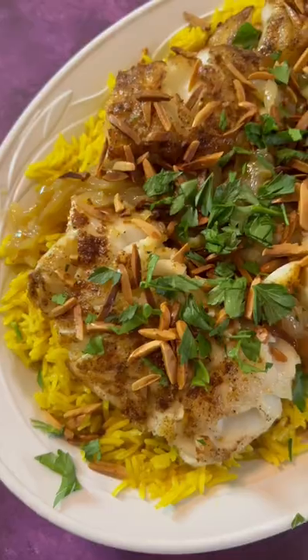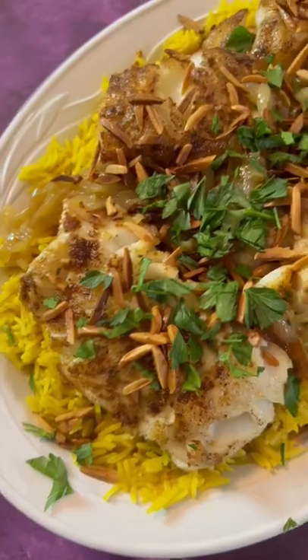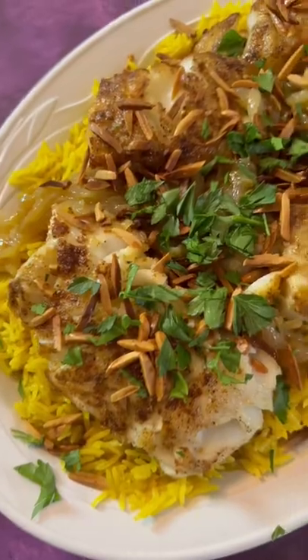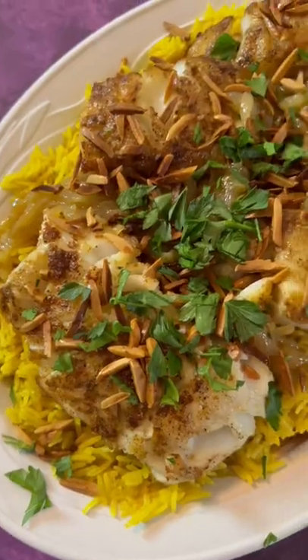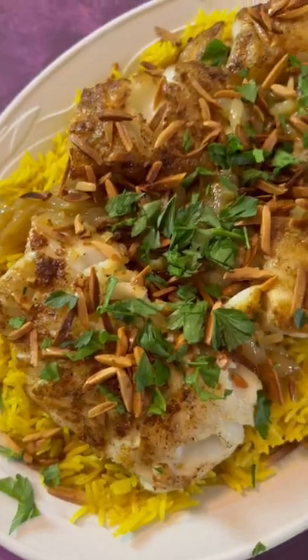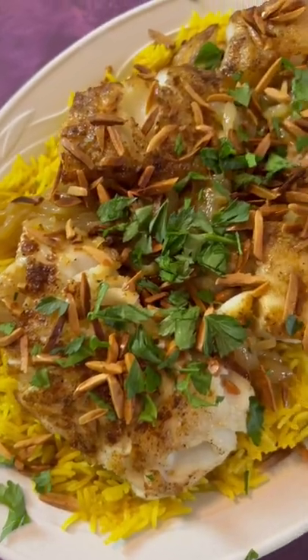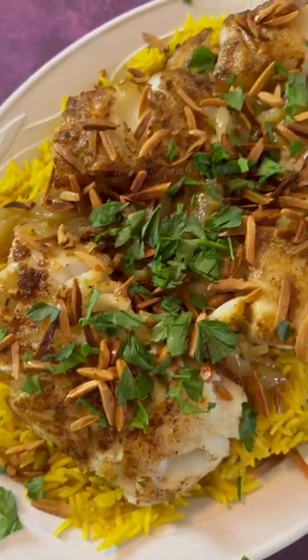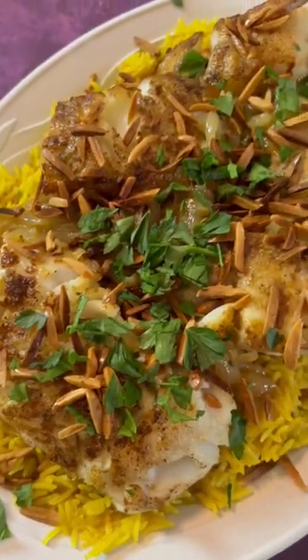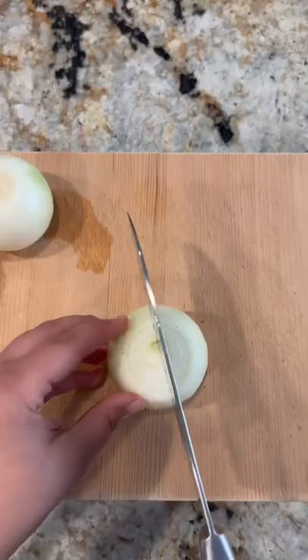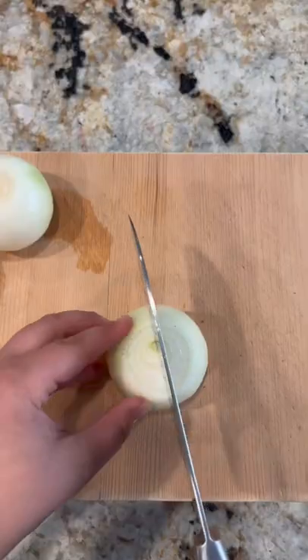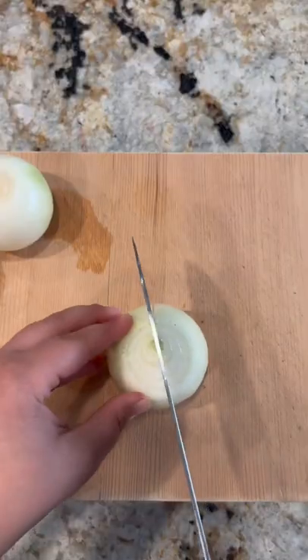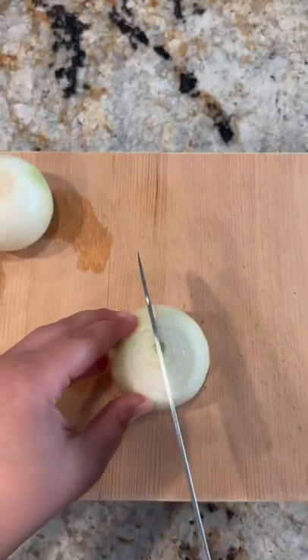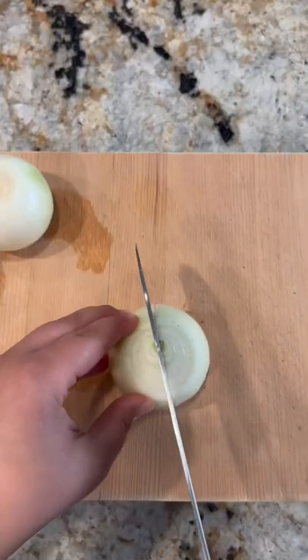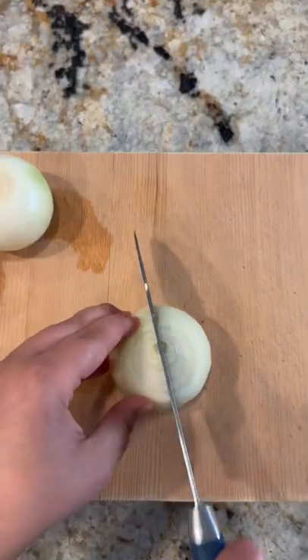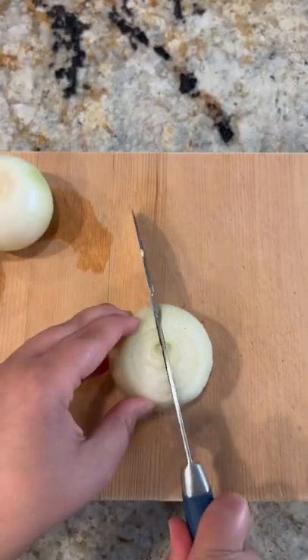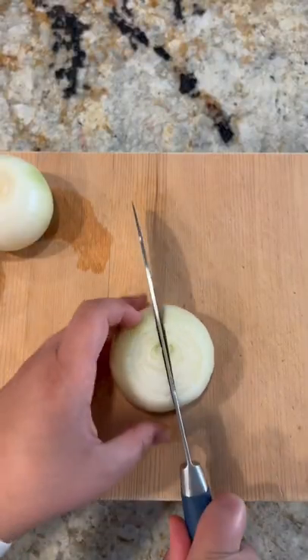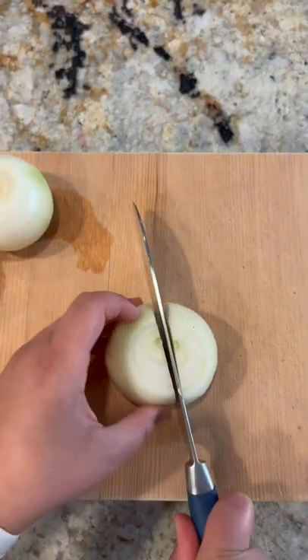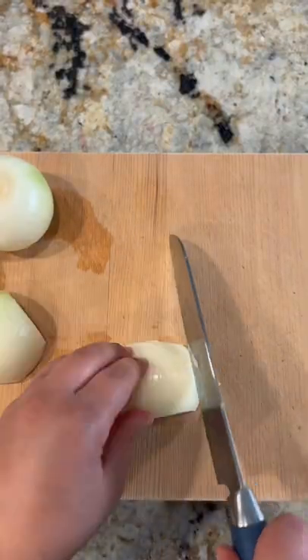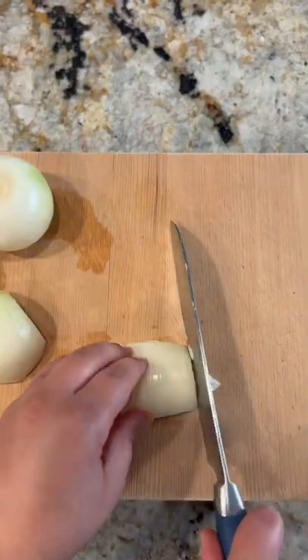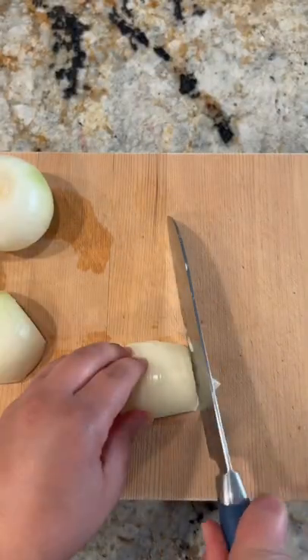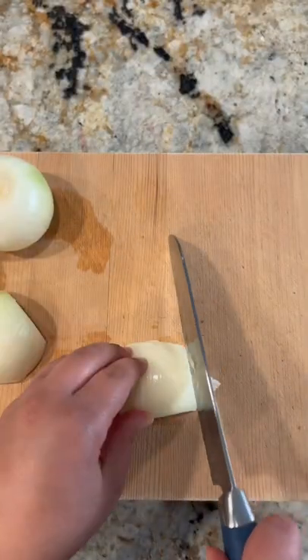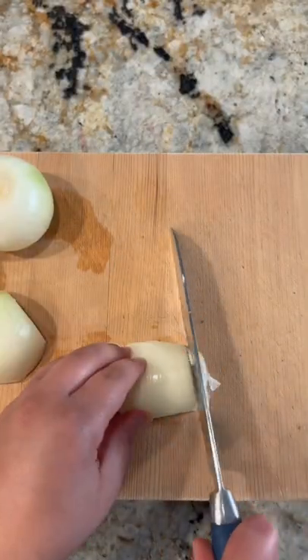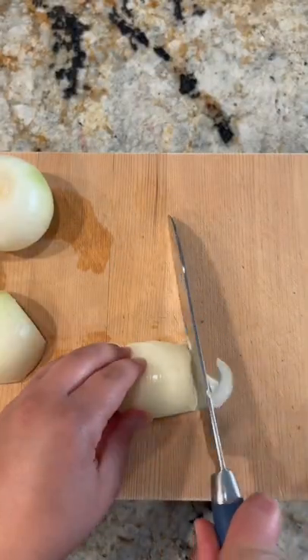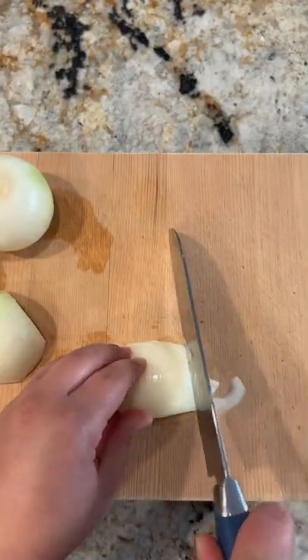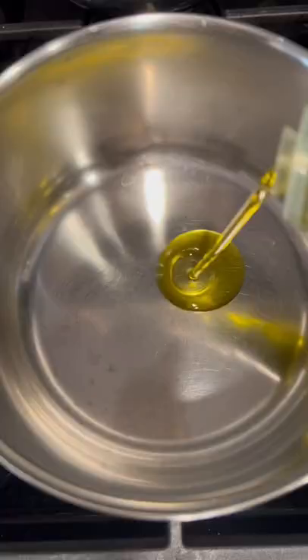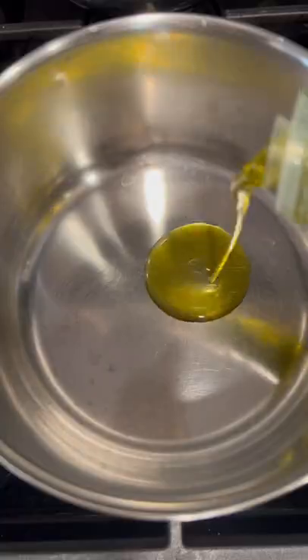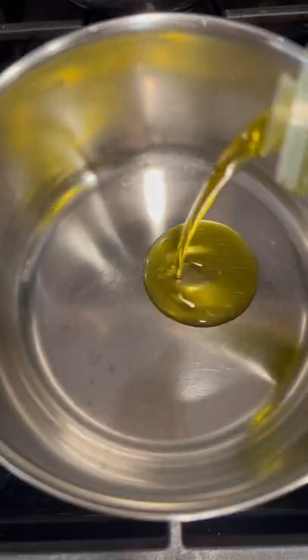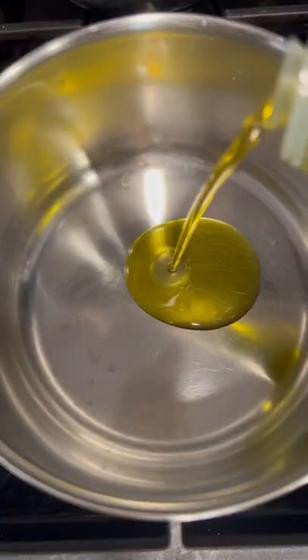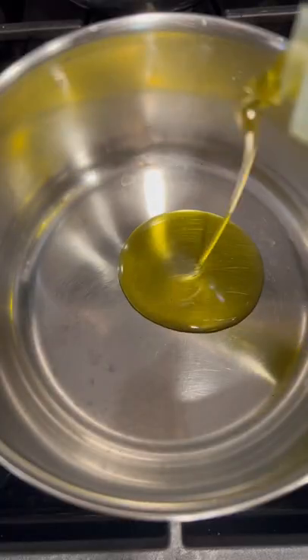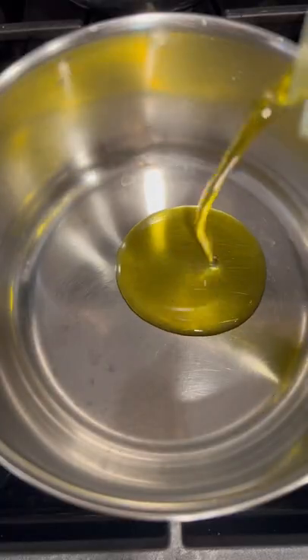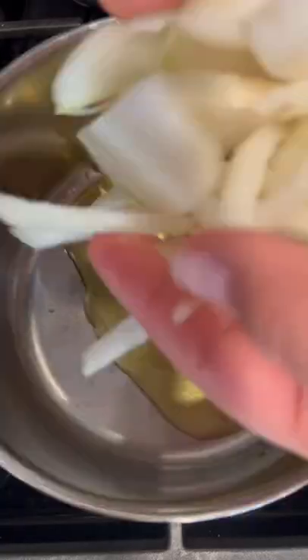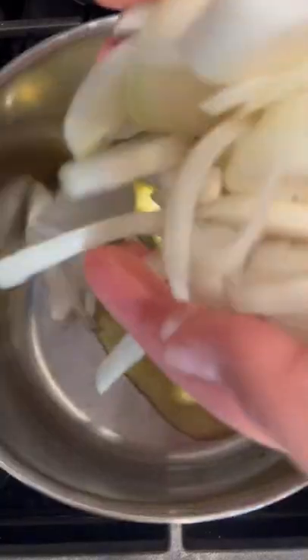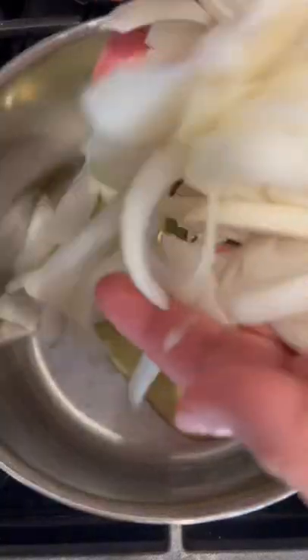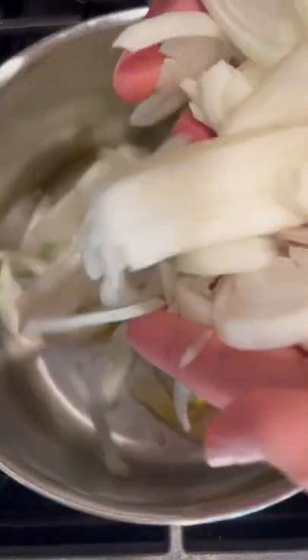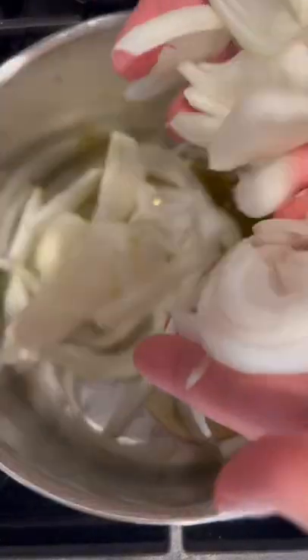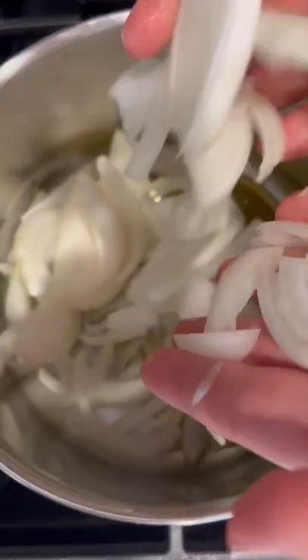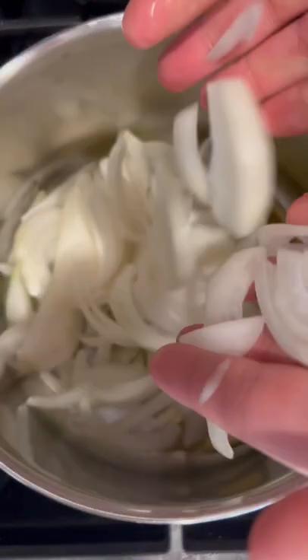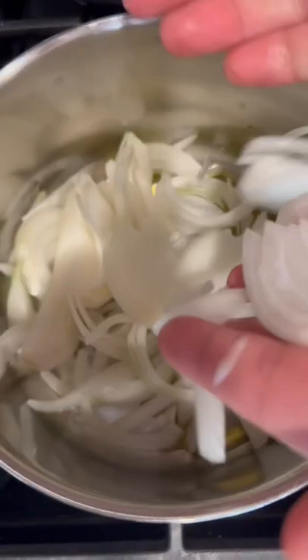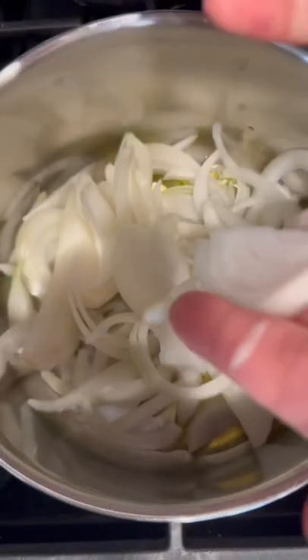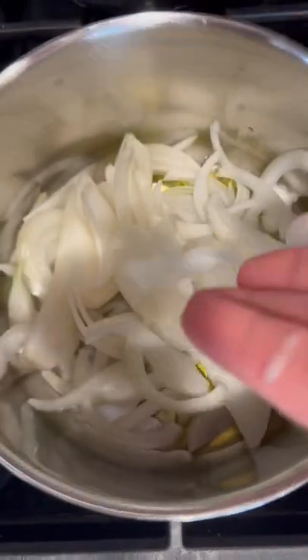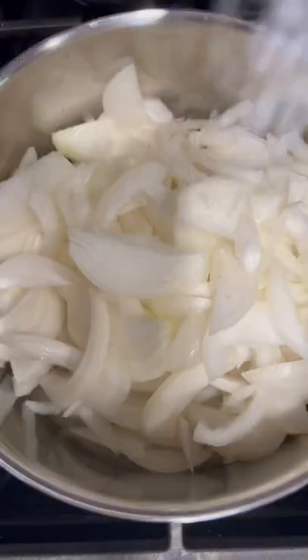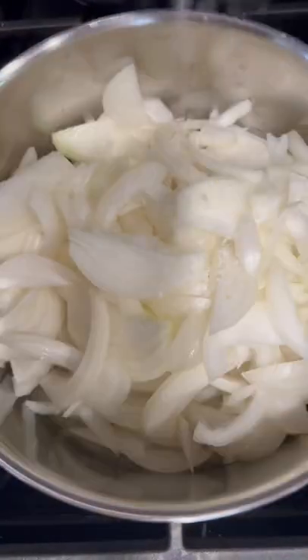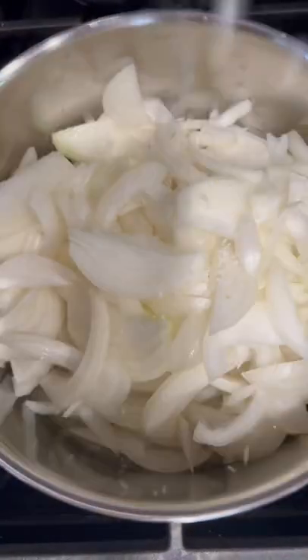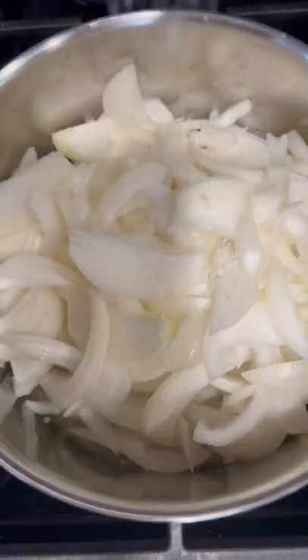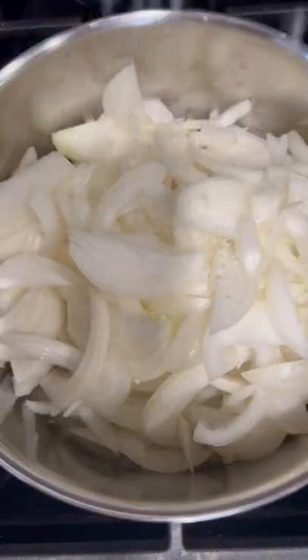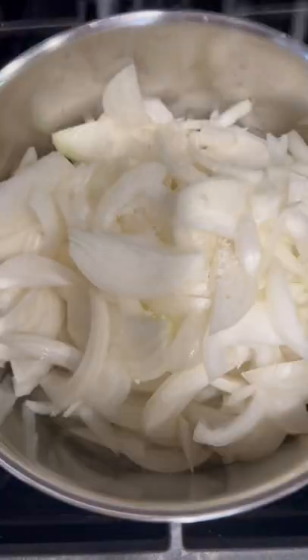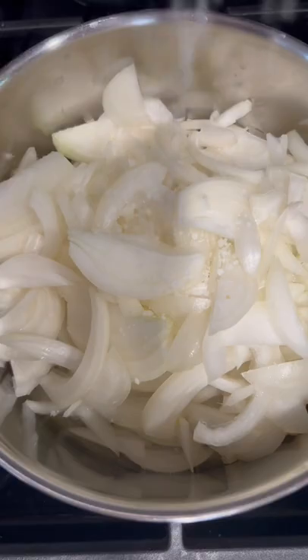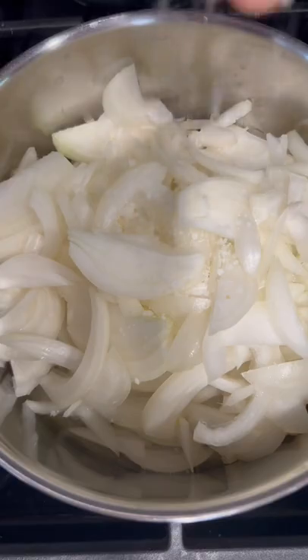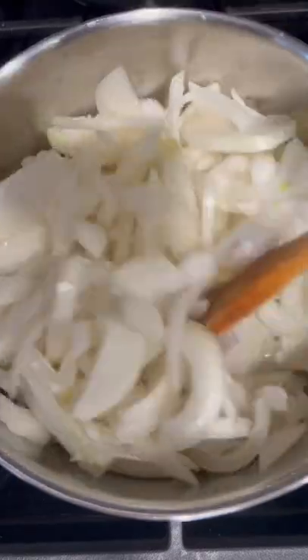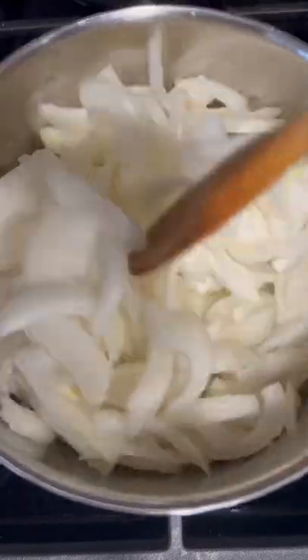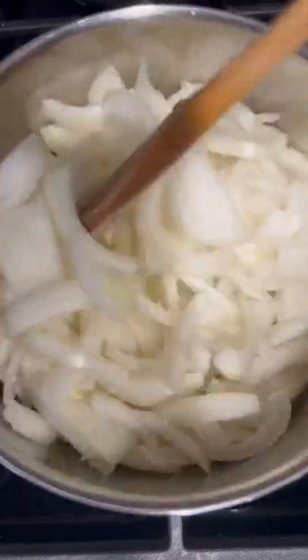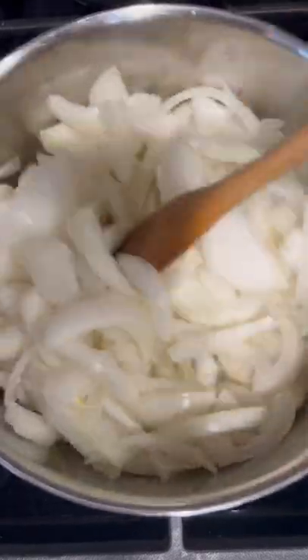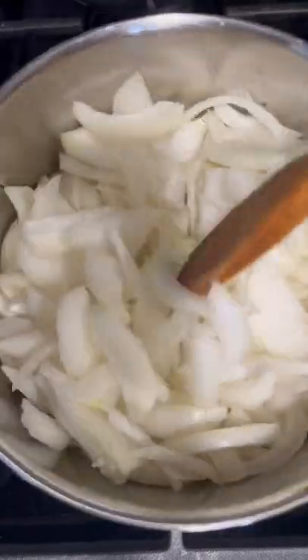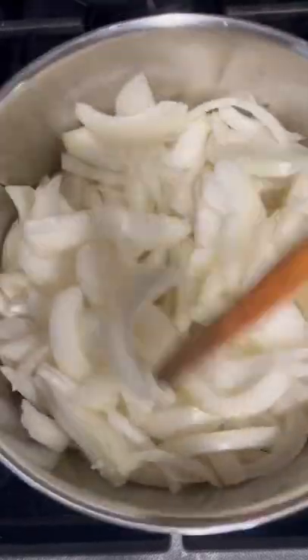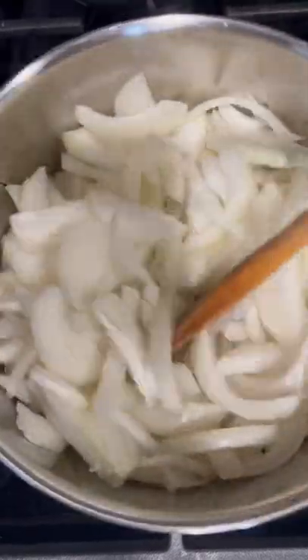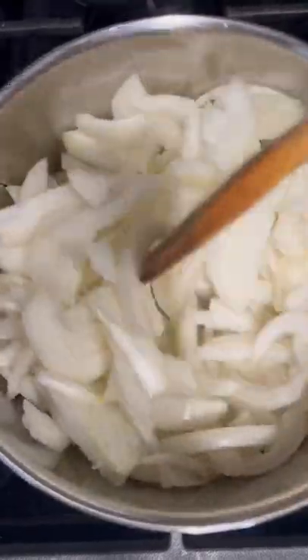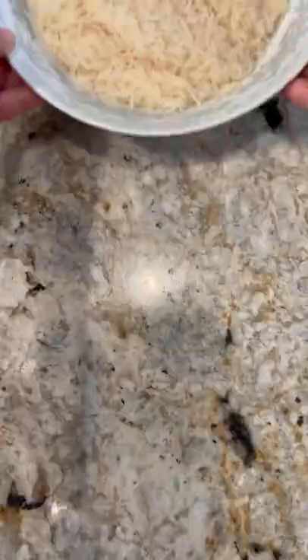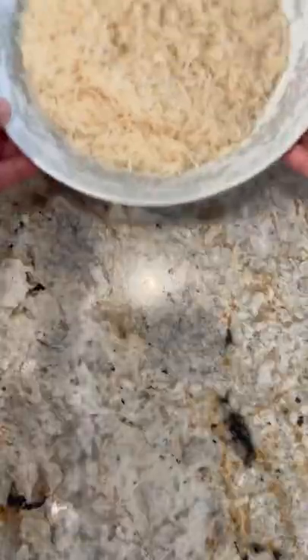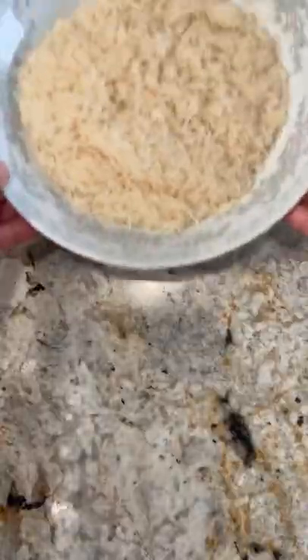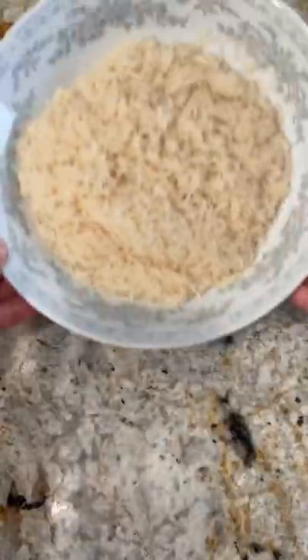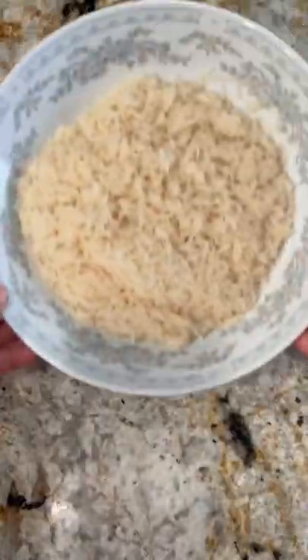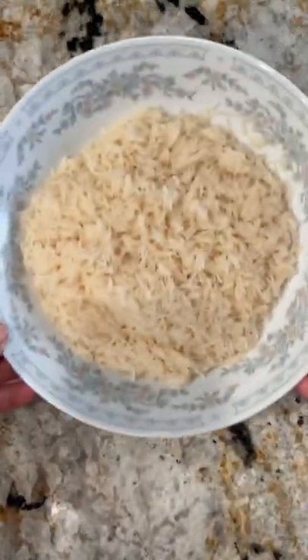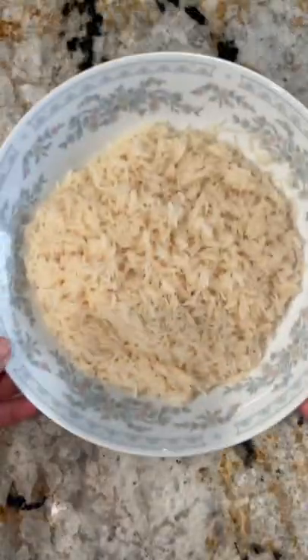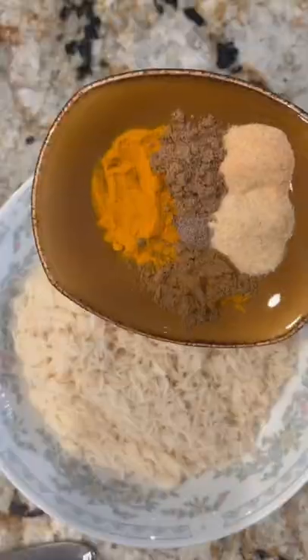Let's make this amazing sayadilla. Start by cutting your onions and sauteing them until nice and caramelized with a little bit of salt and lots of olive oil.